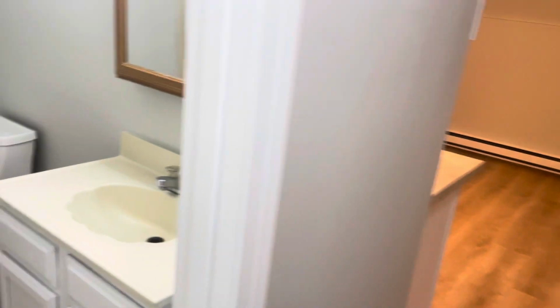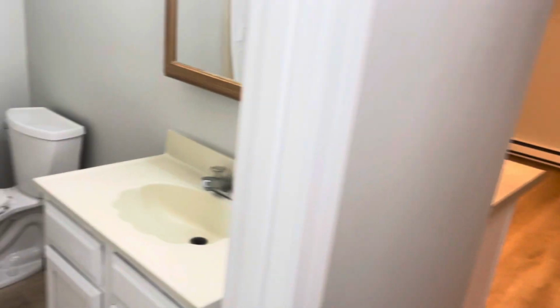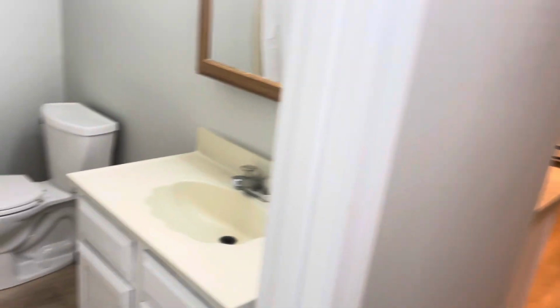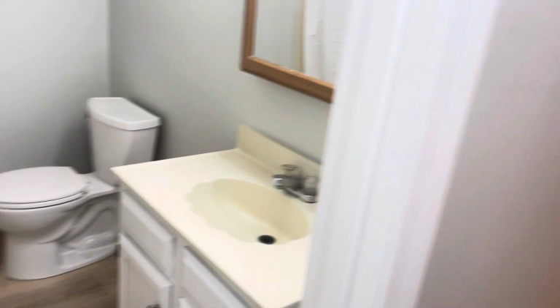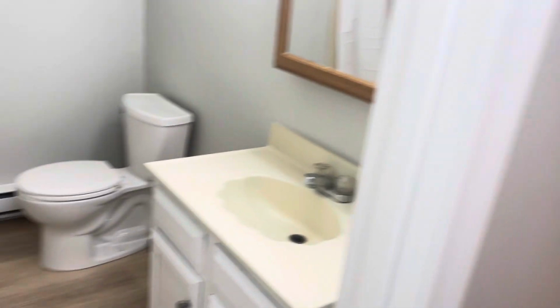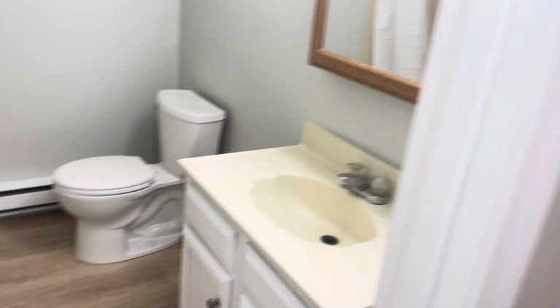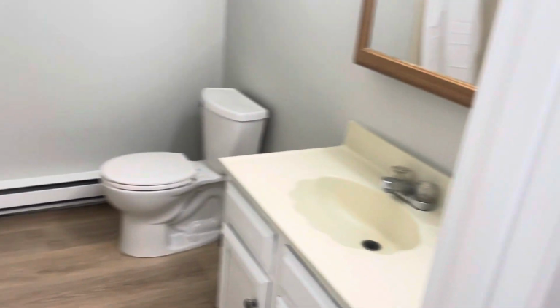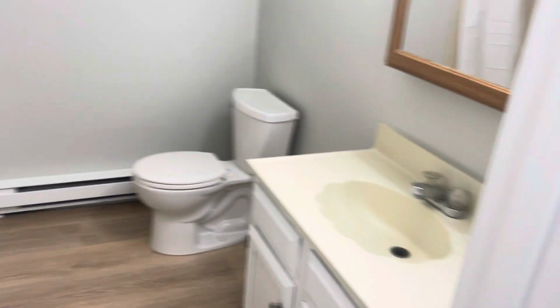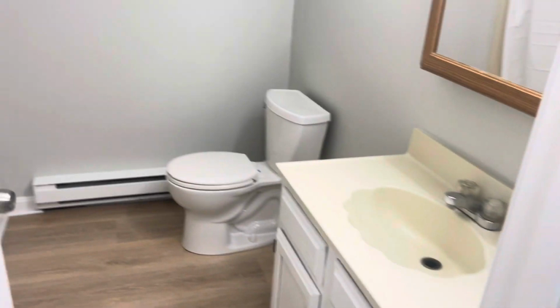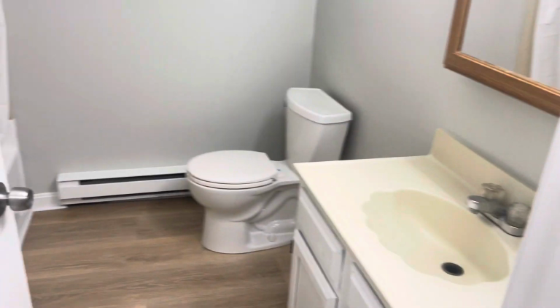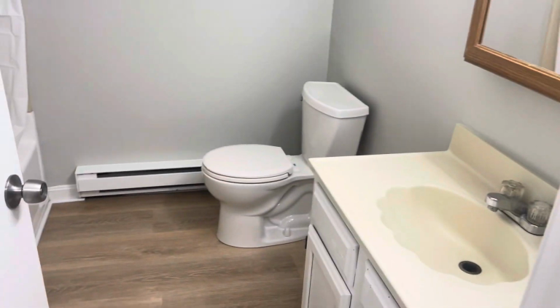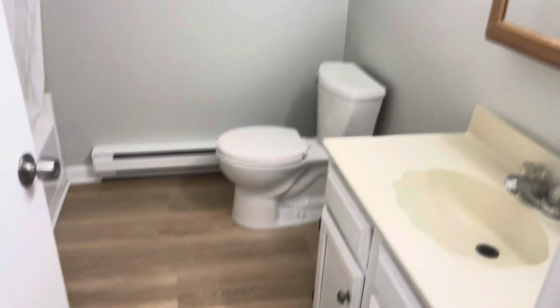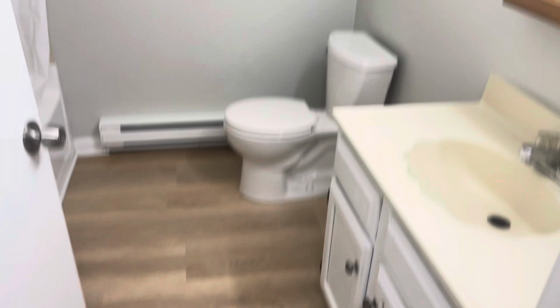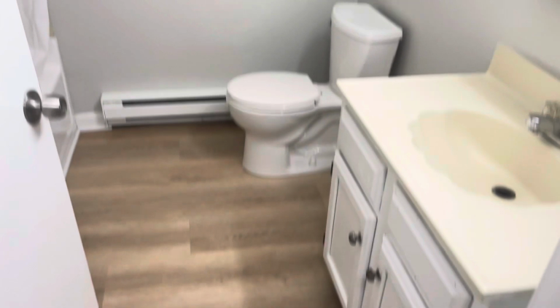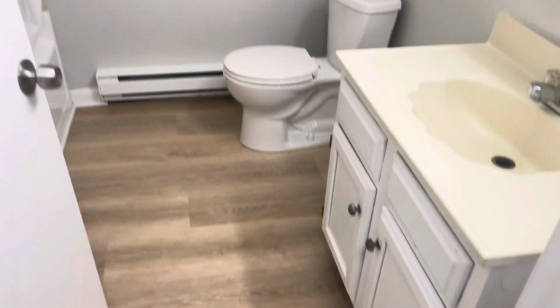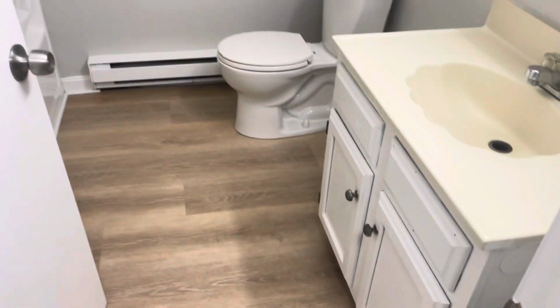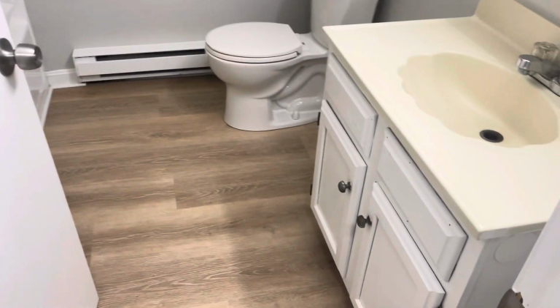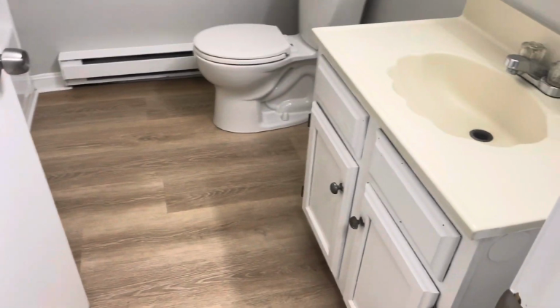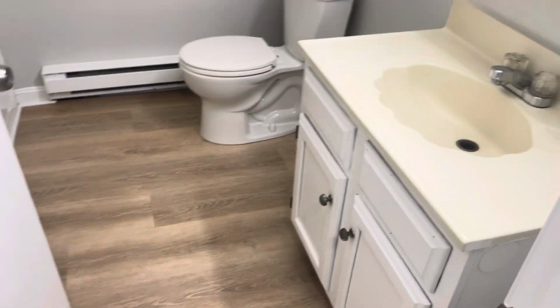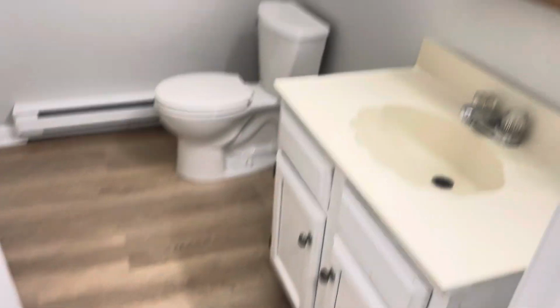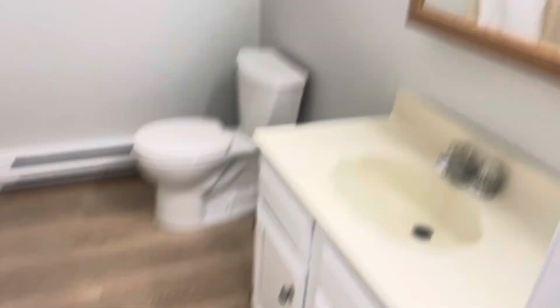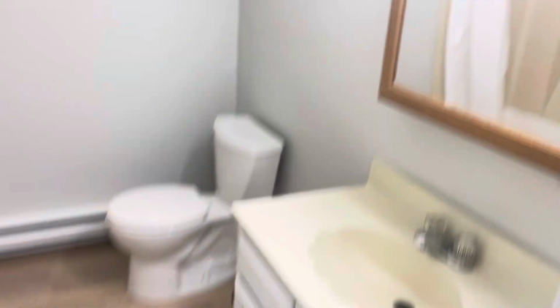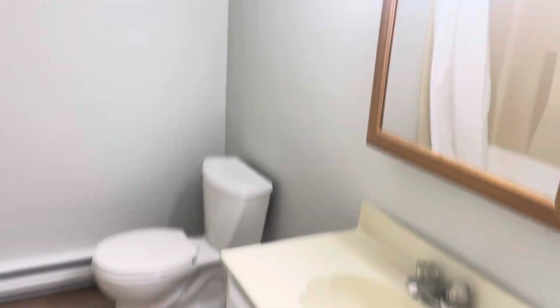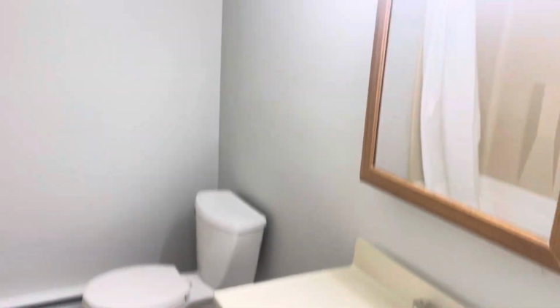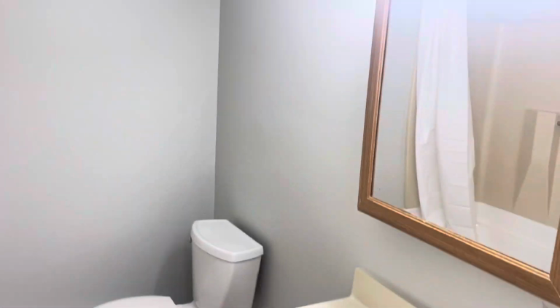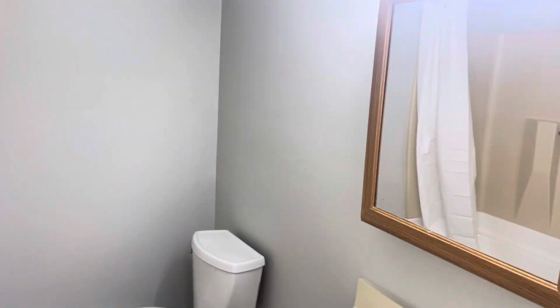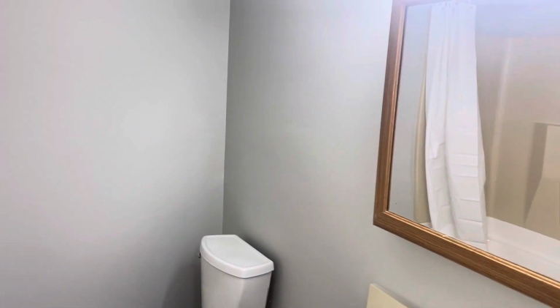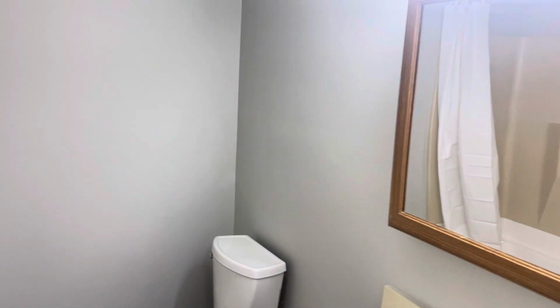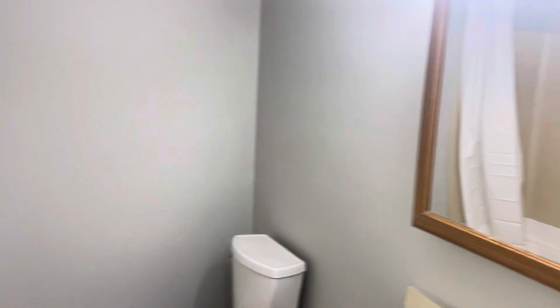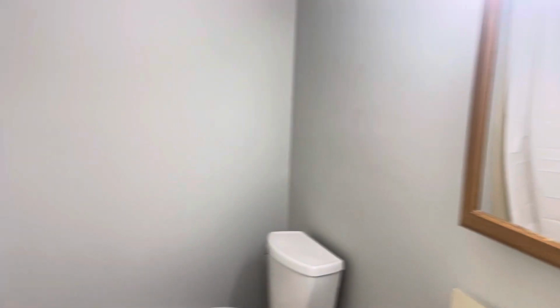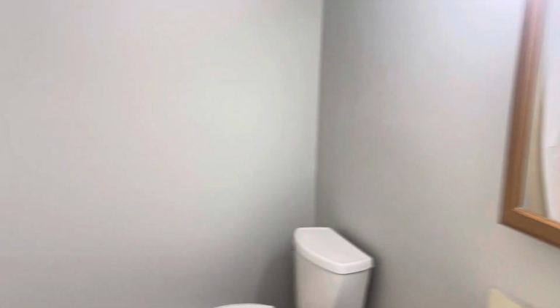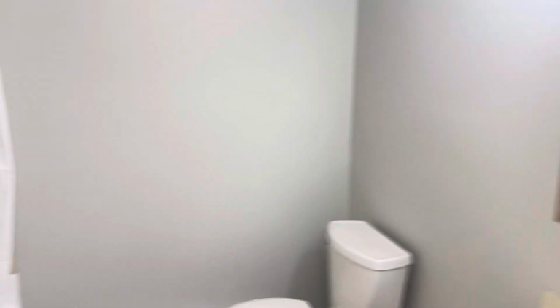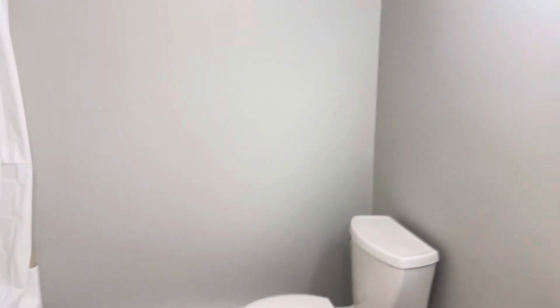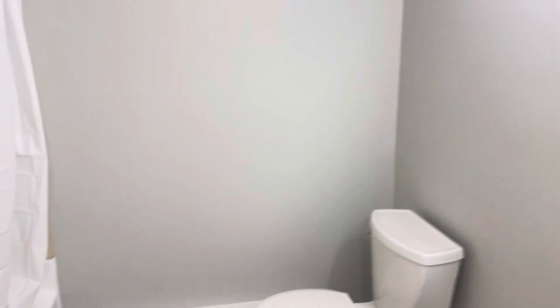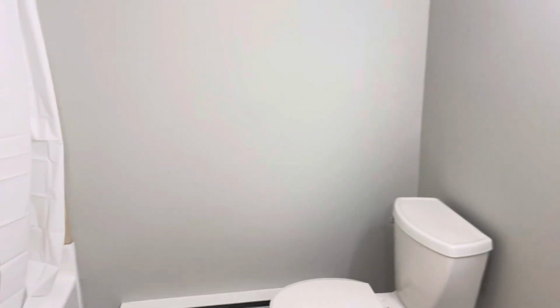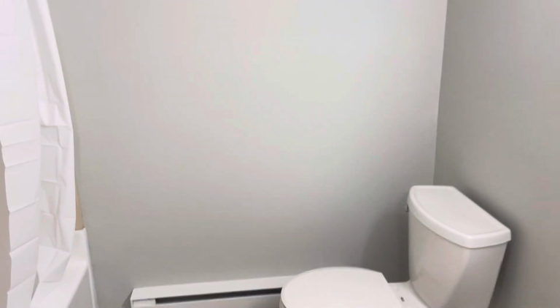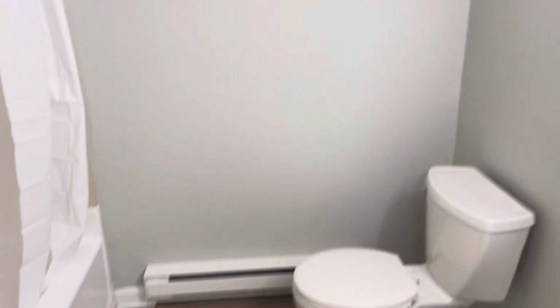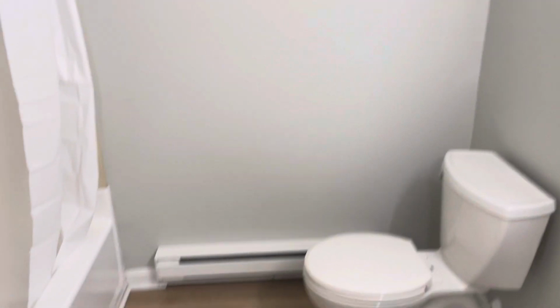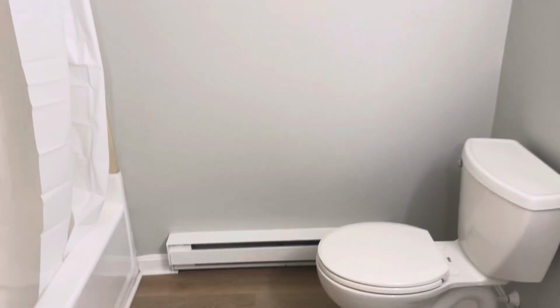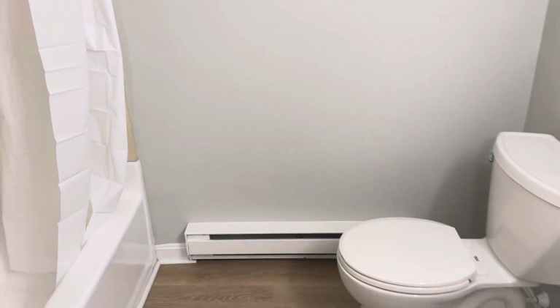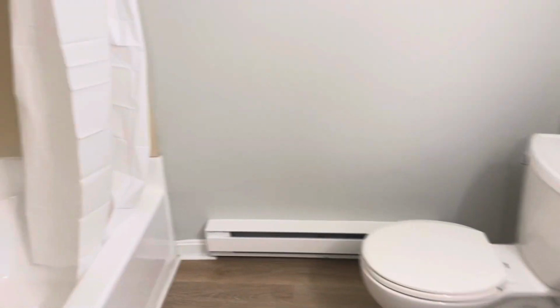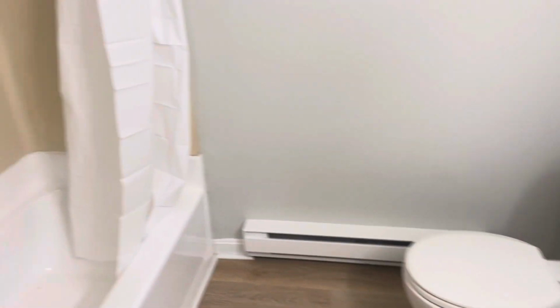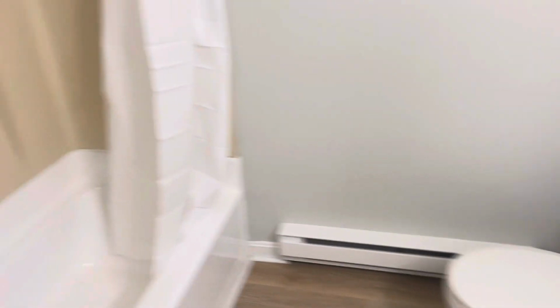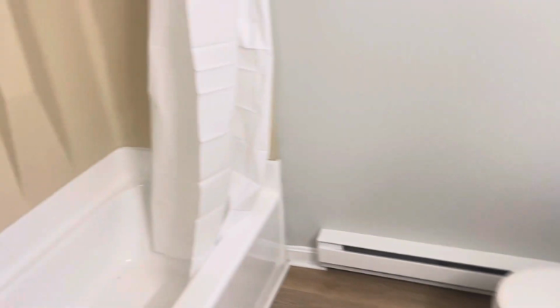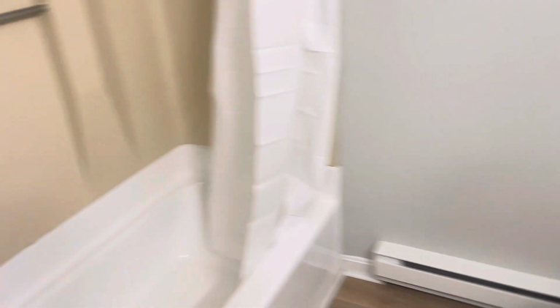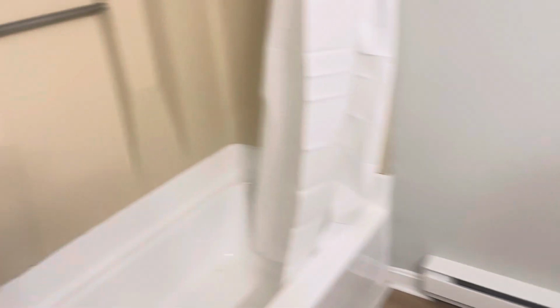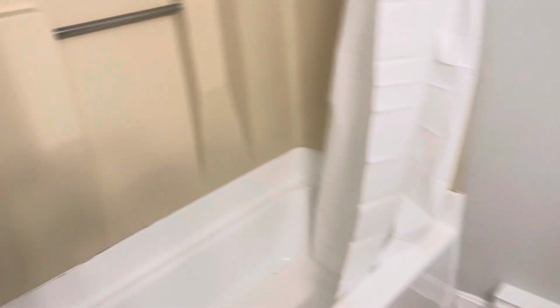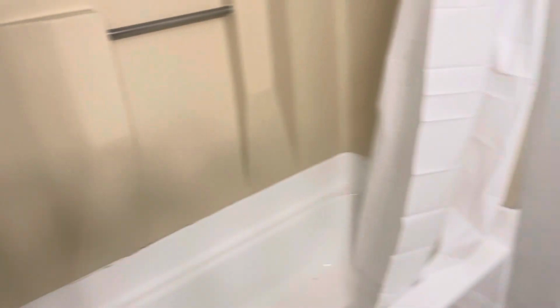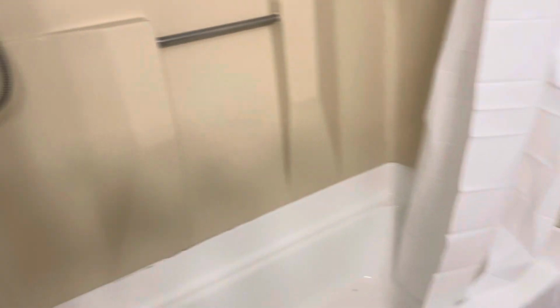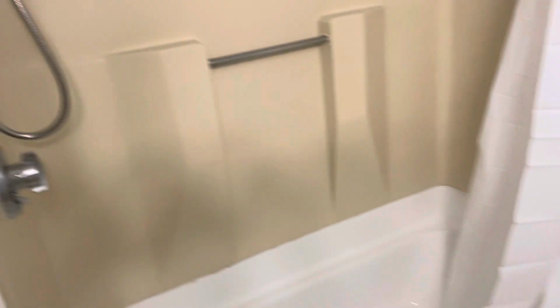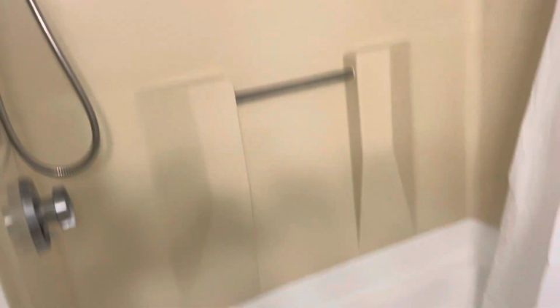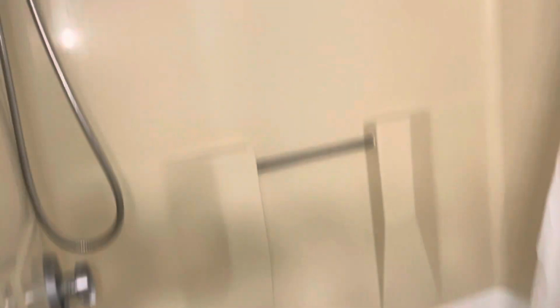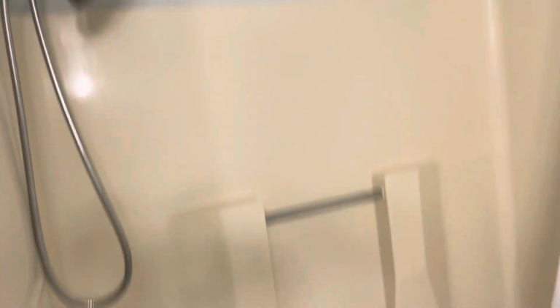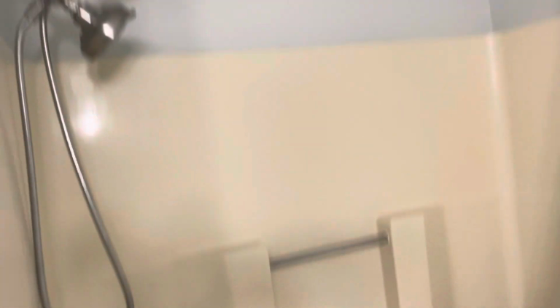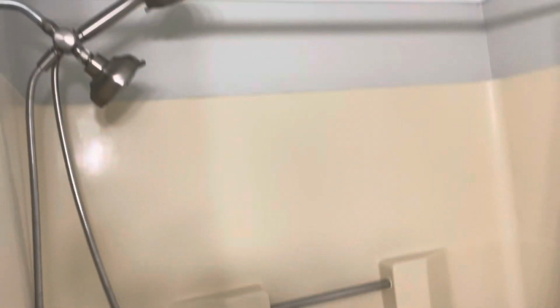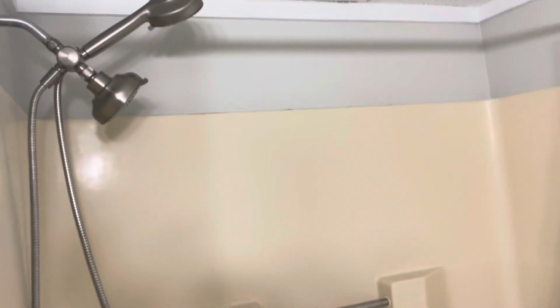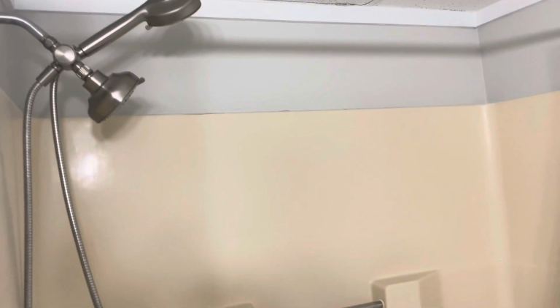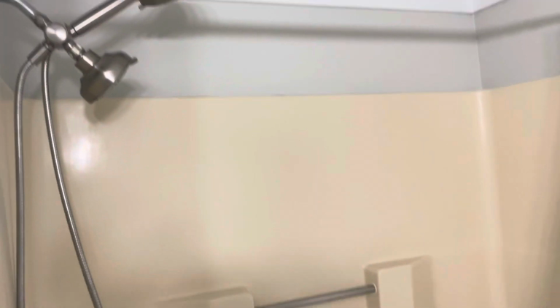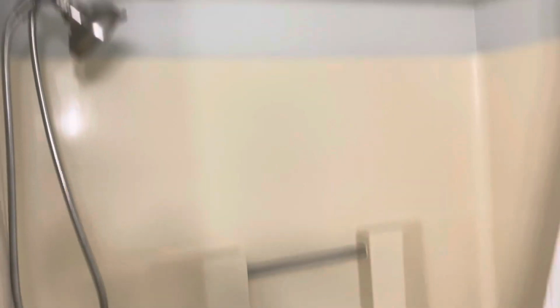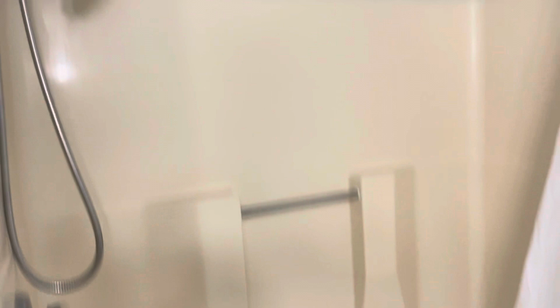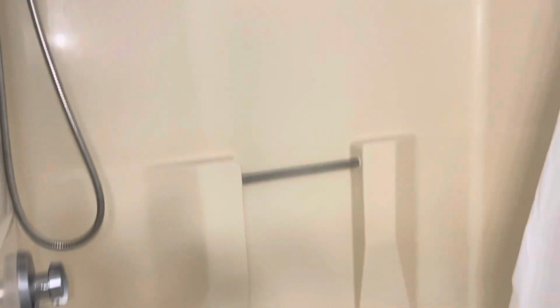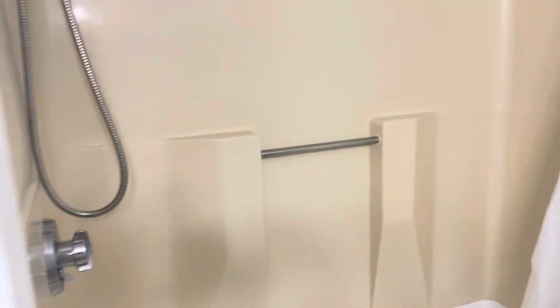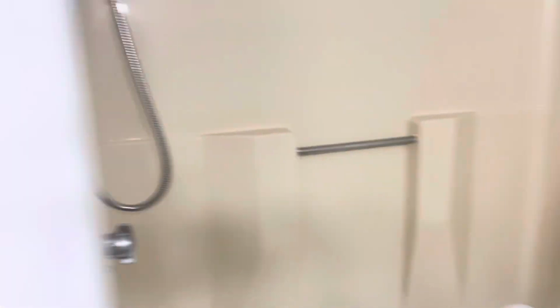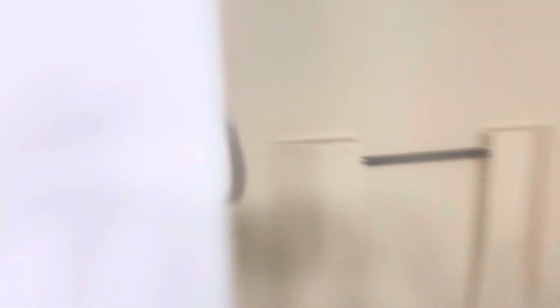To my left, you get a full bathroom with a vanity, toilet, and a shower tub.